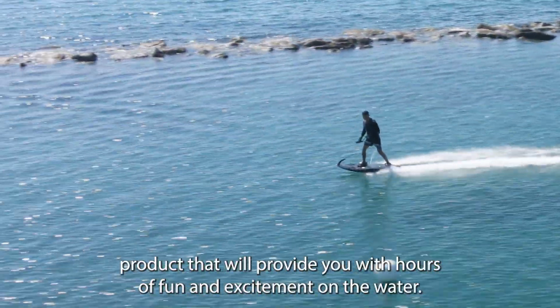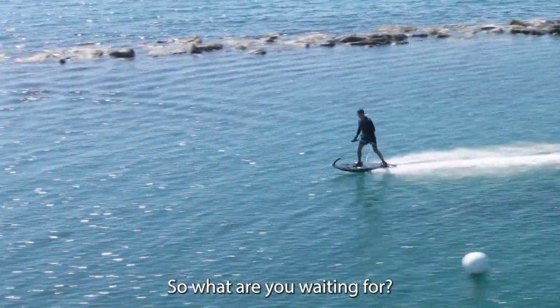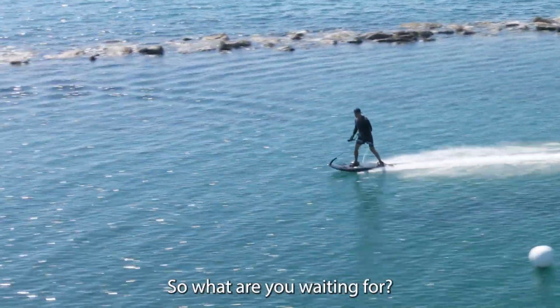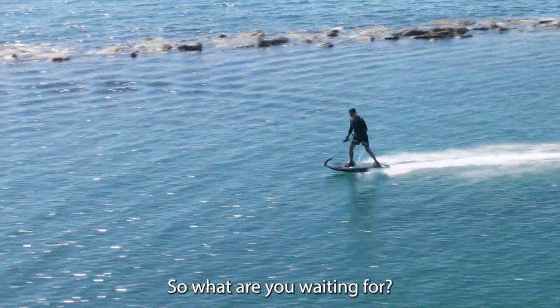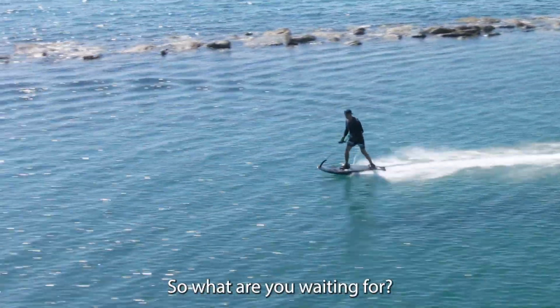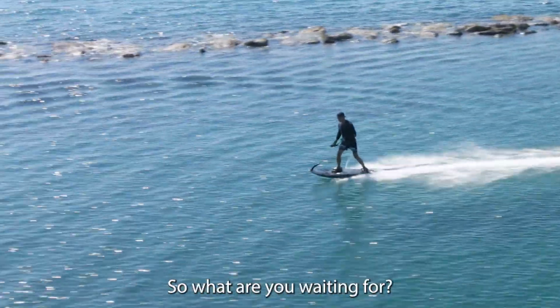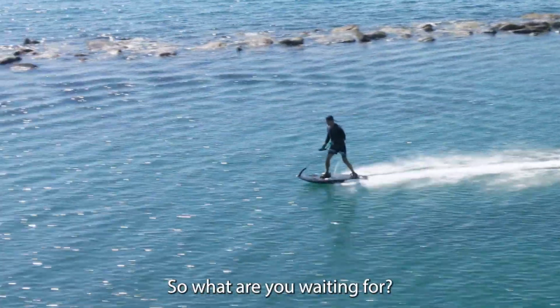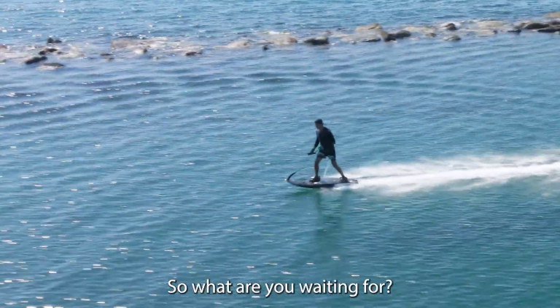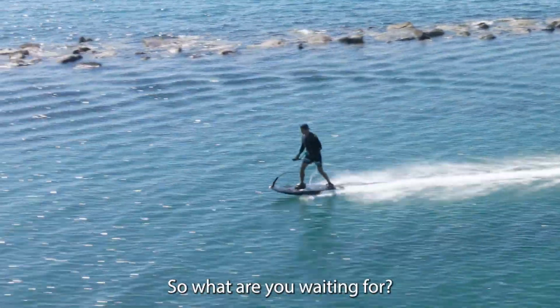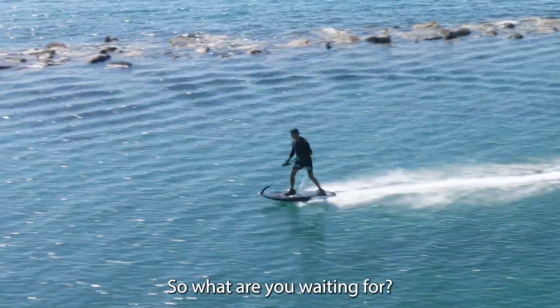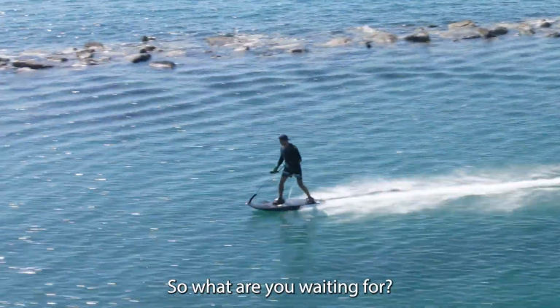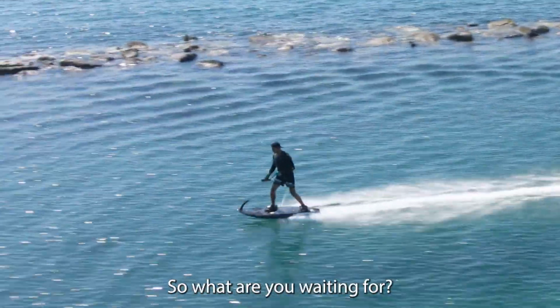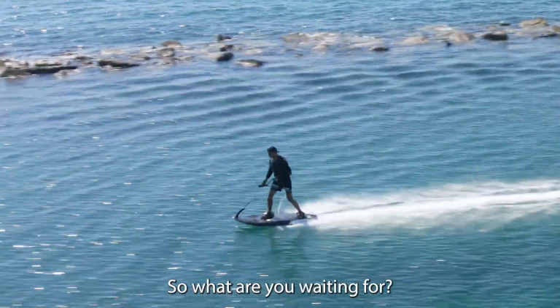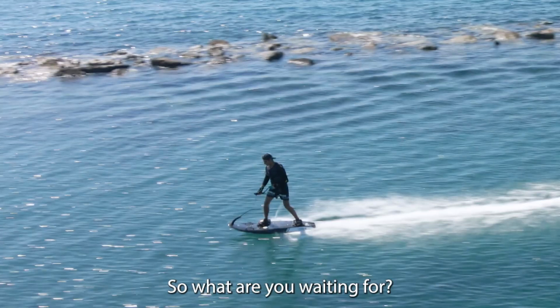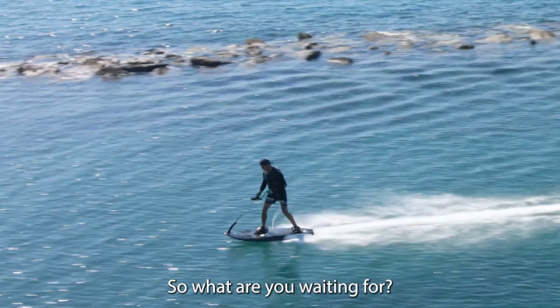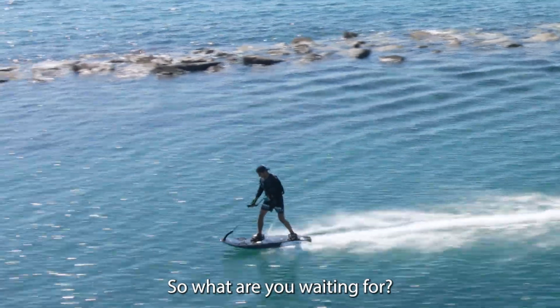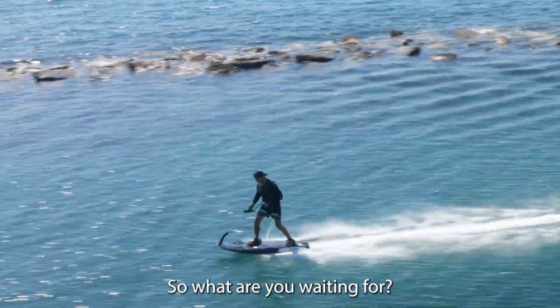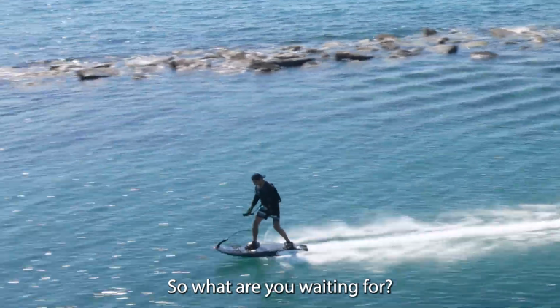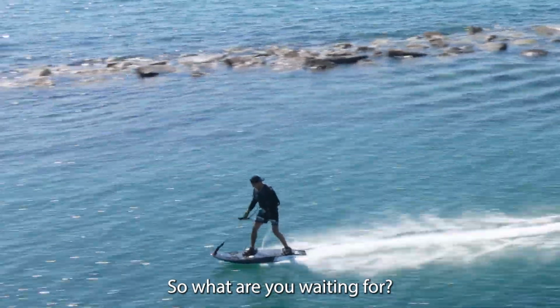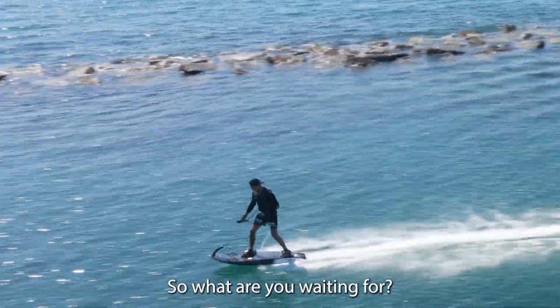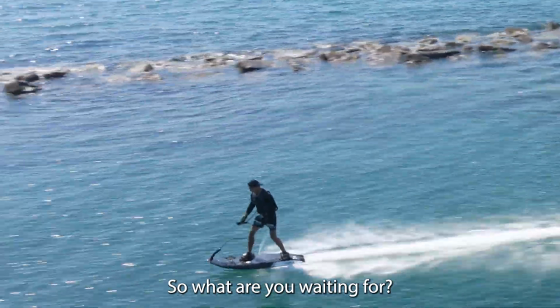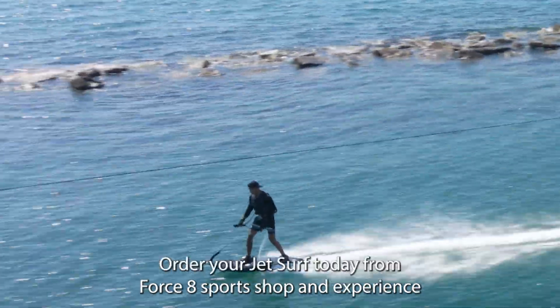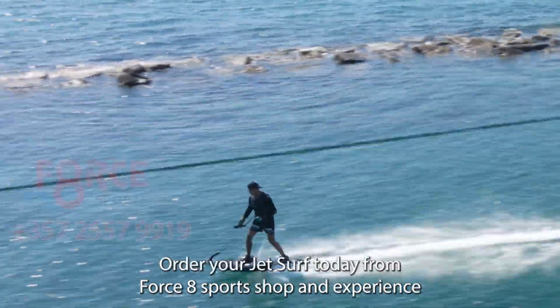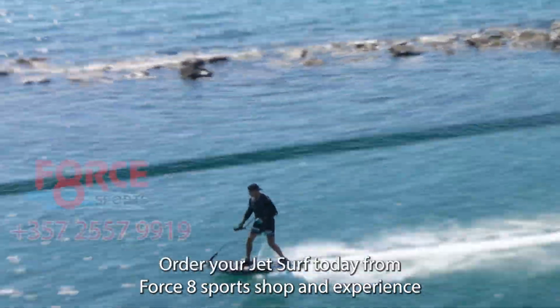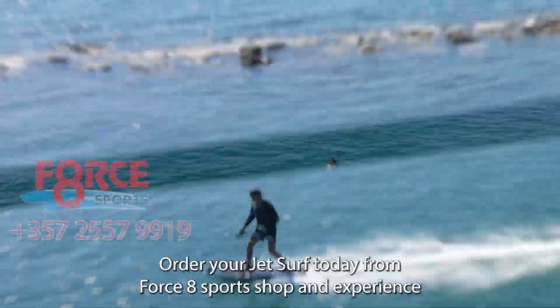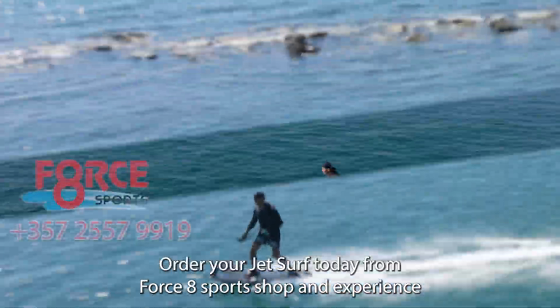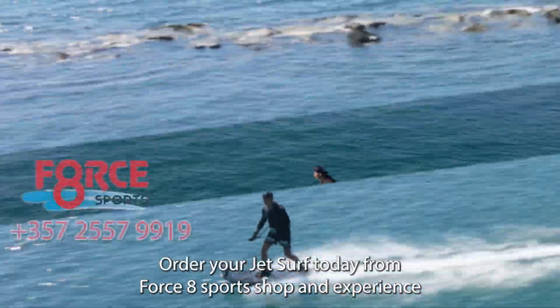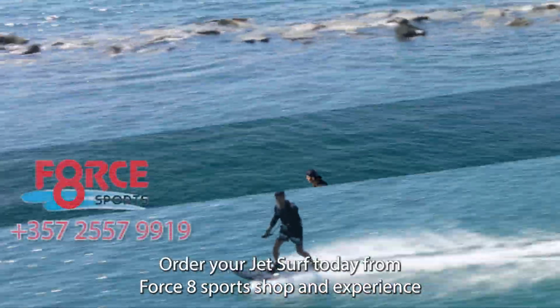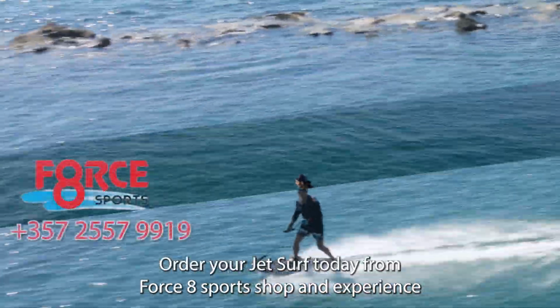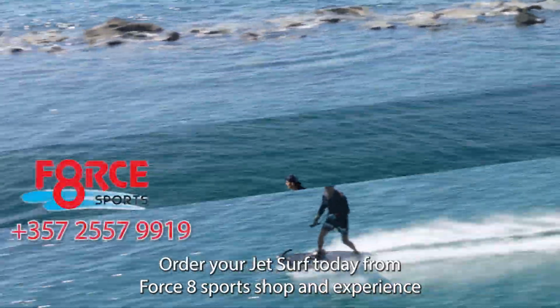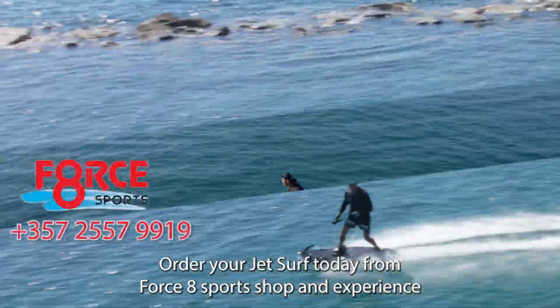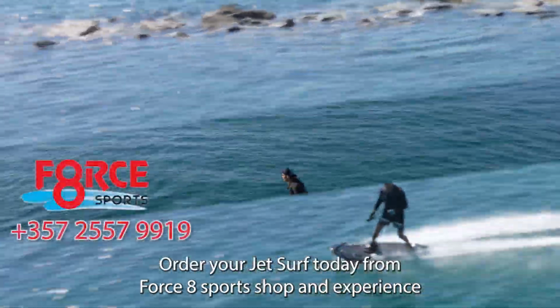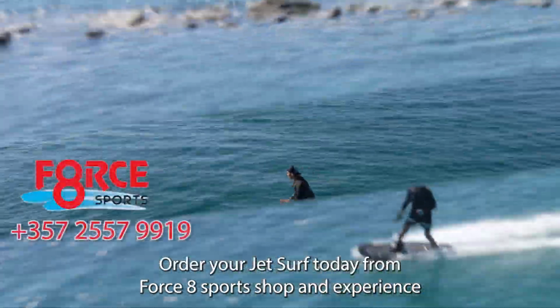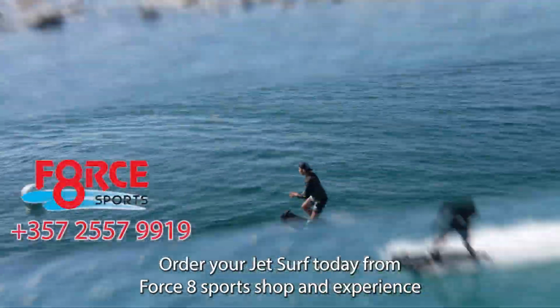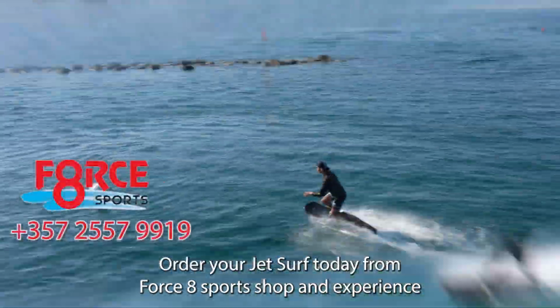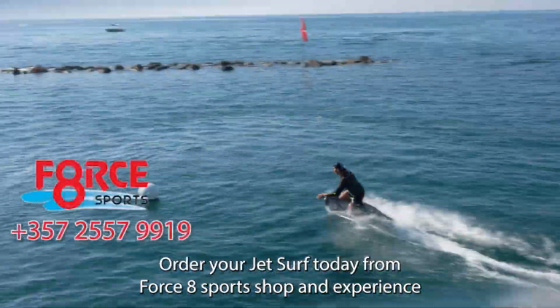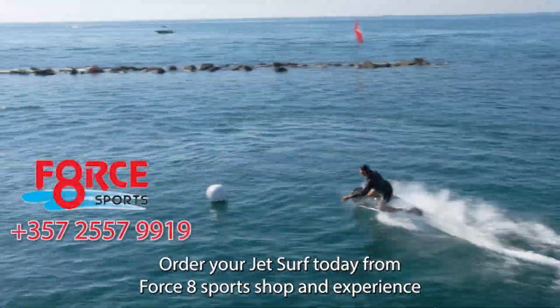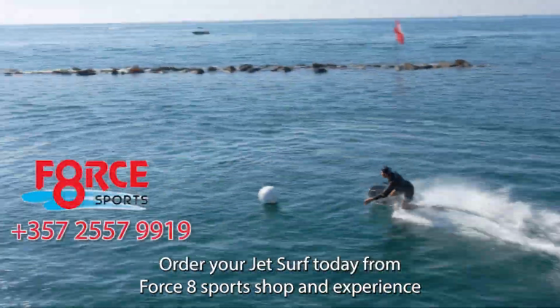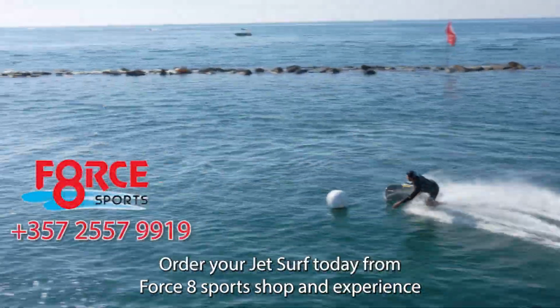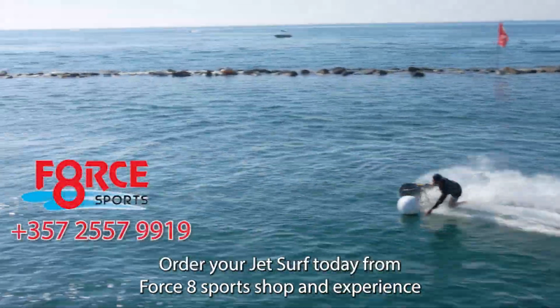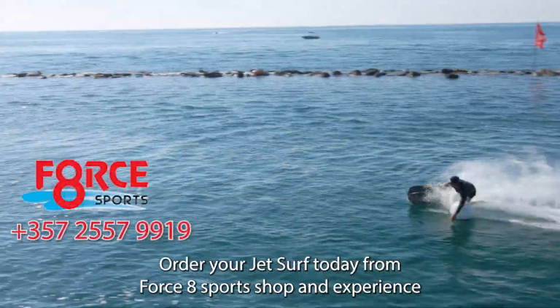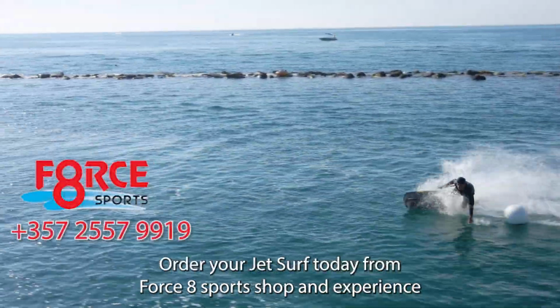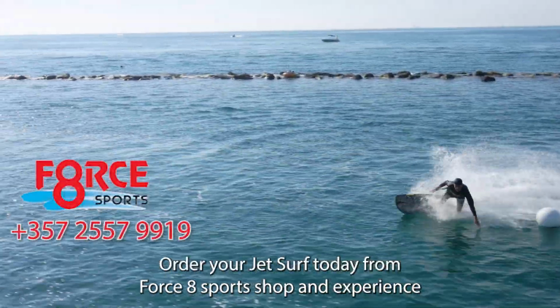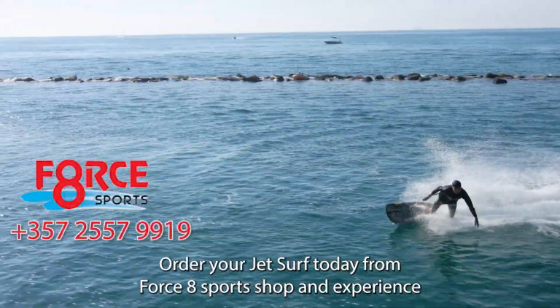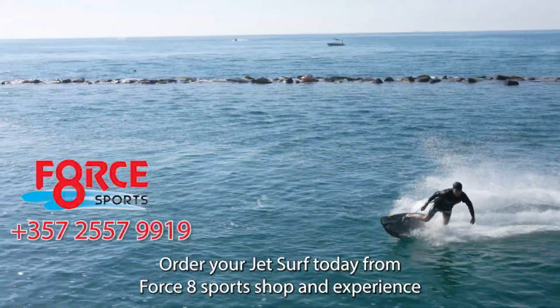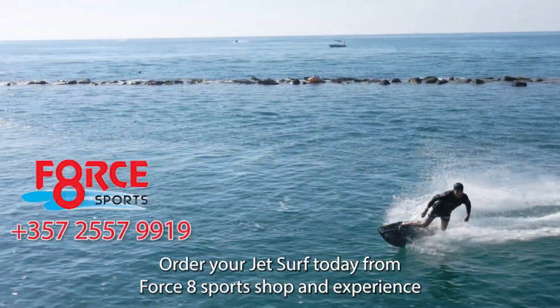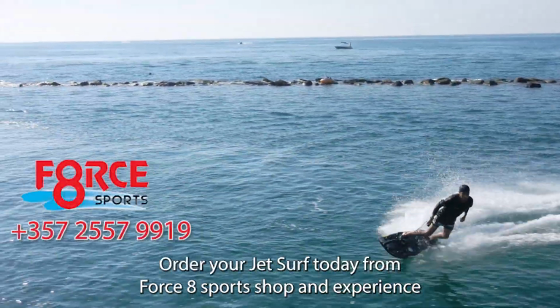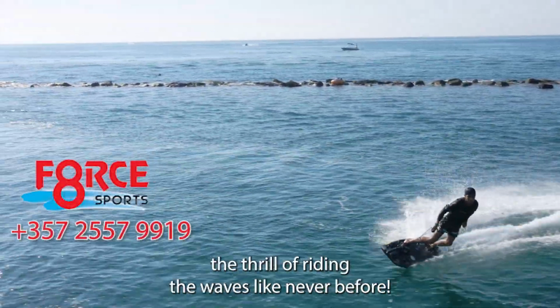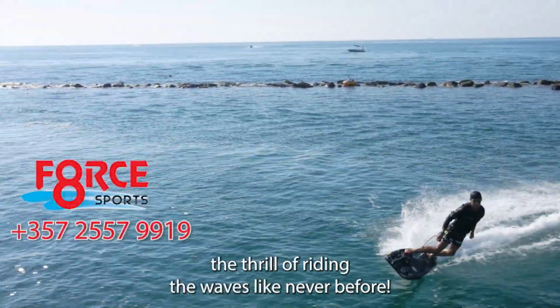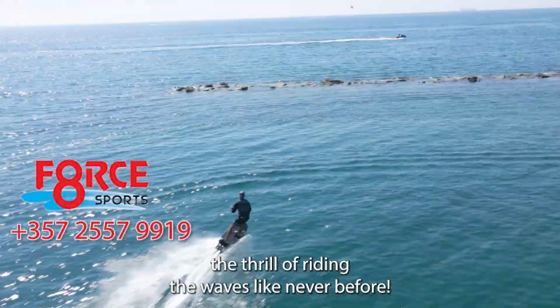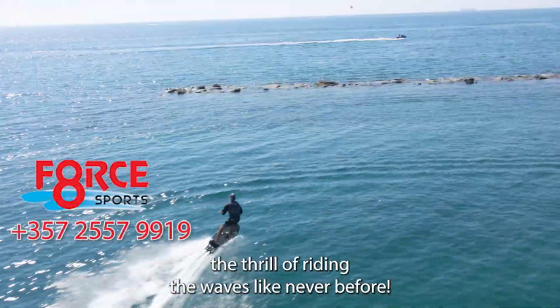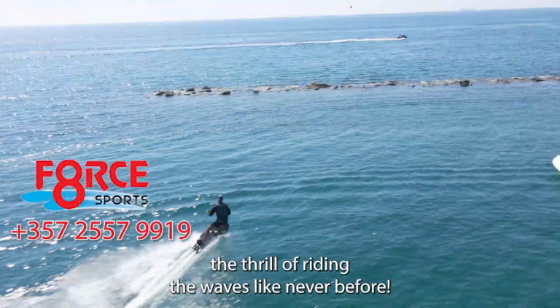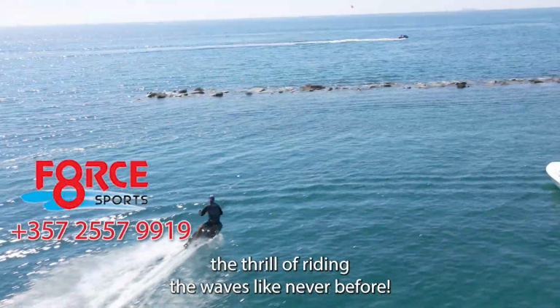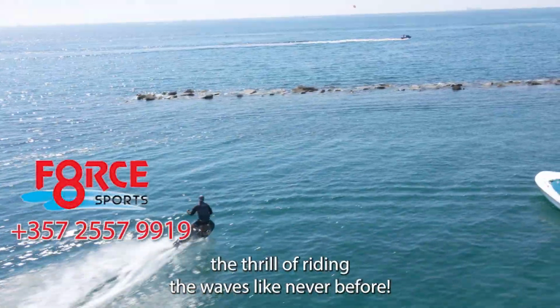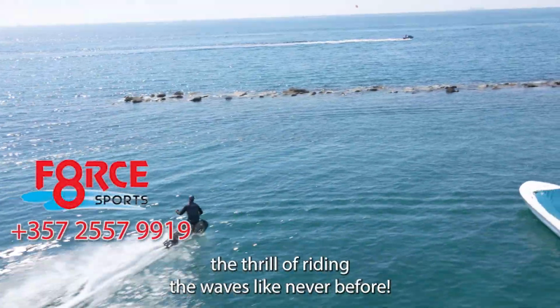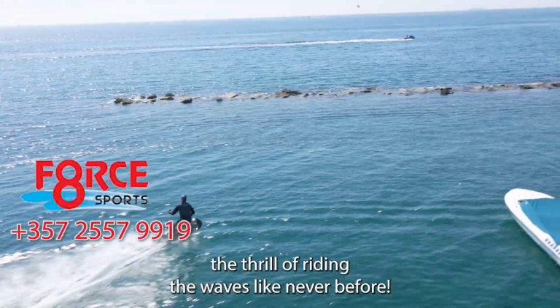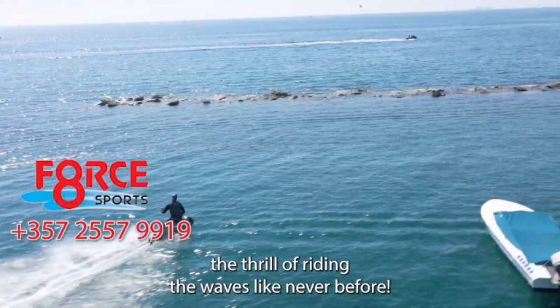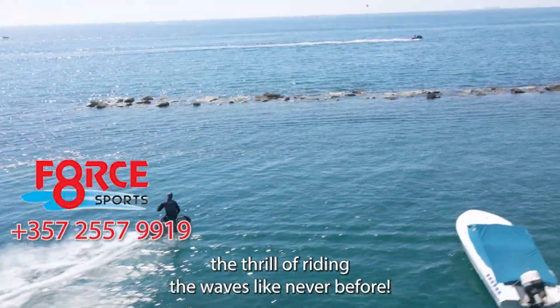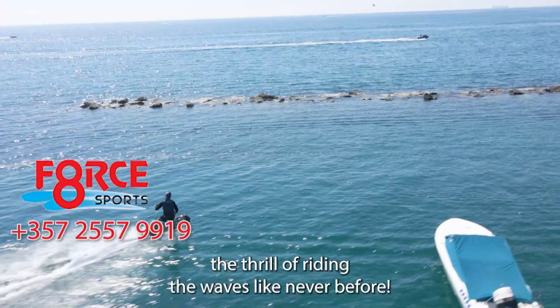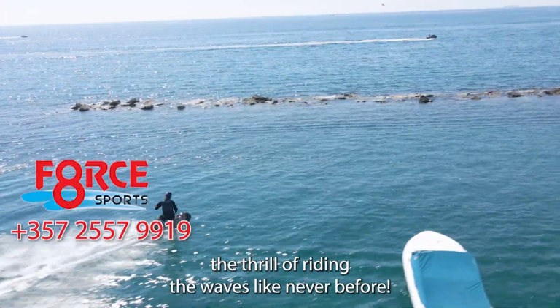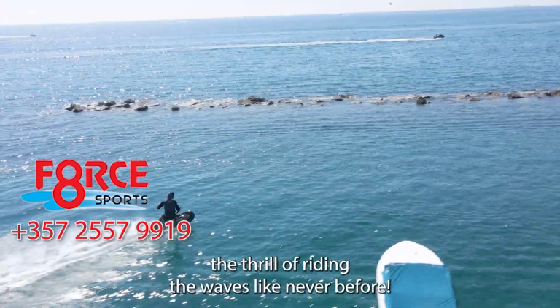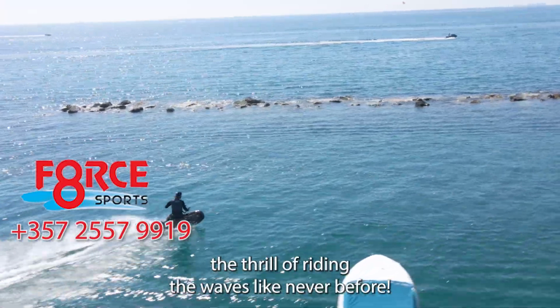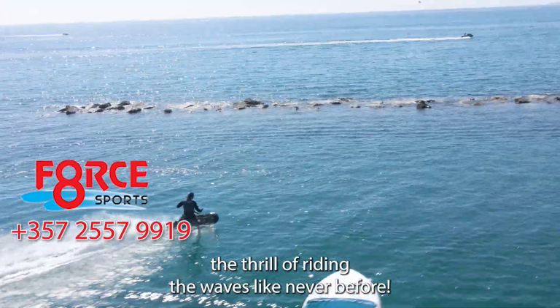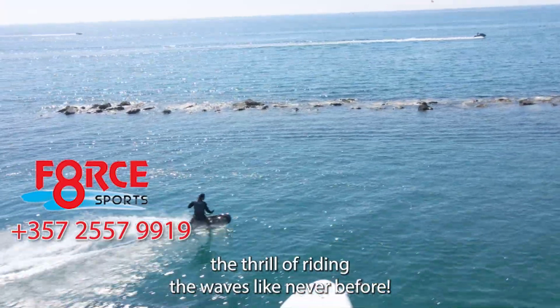So, what are you waiting for? Order your jet surf today from Force 8 Sports Shop and experience the thrill of riding the waves like never before.